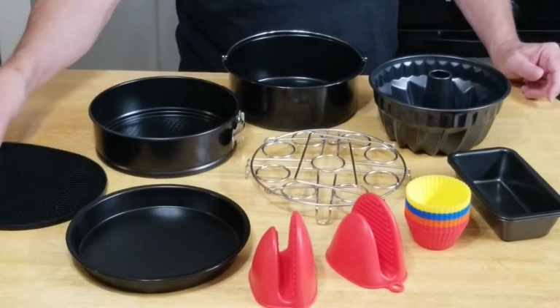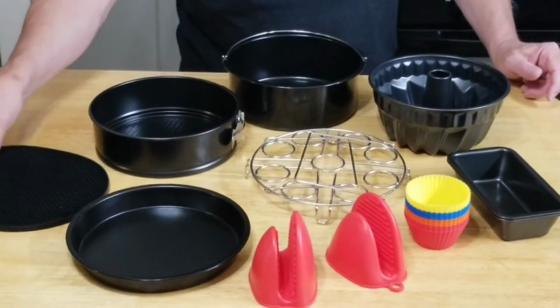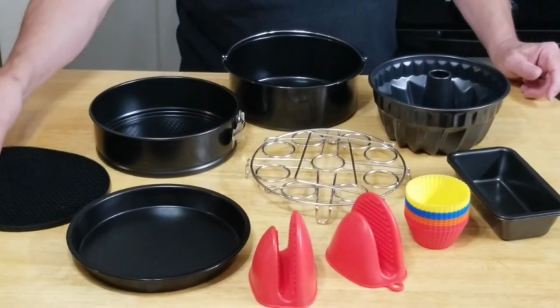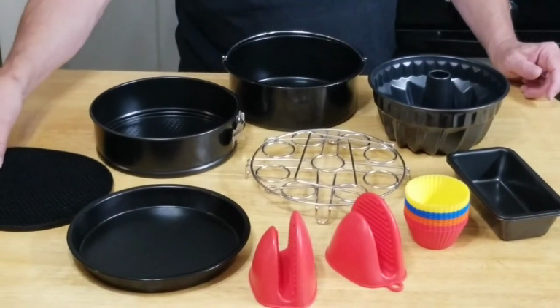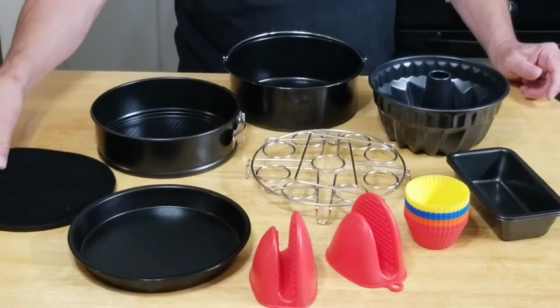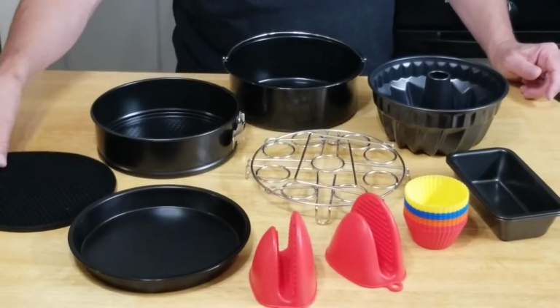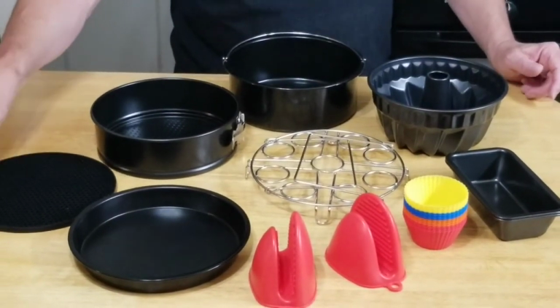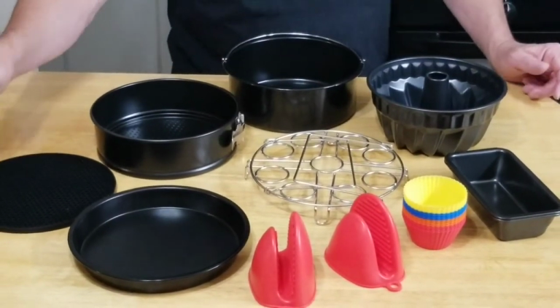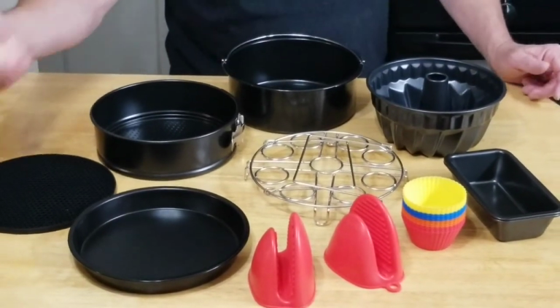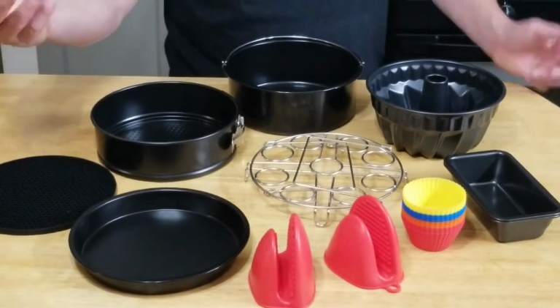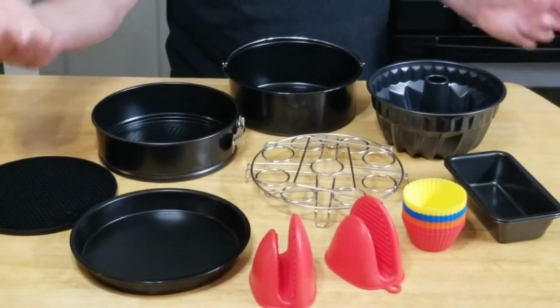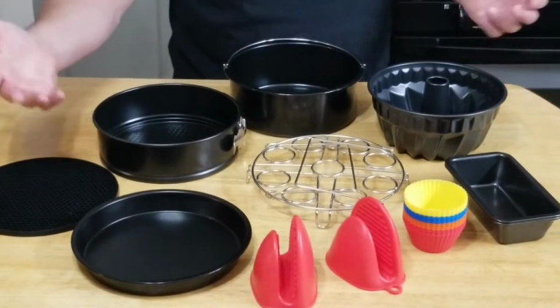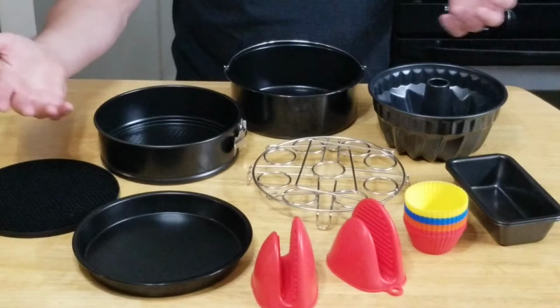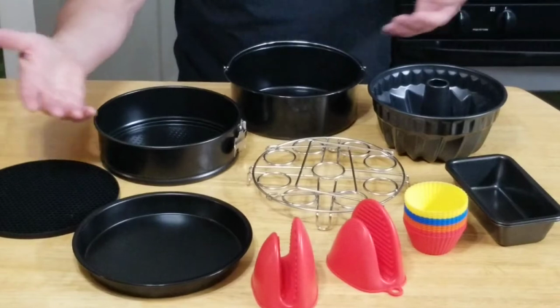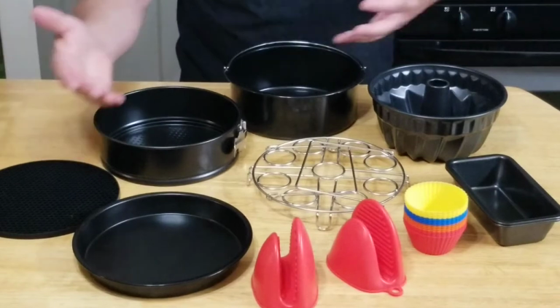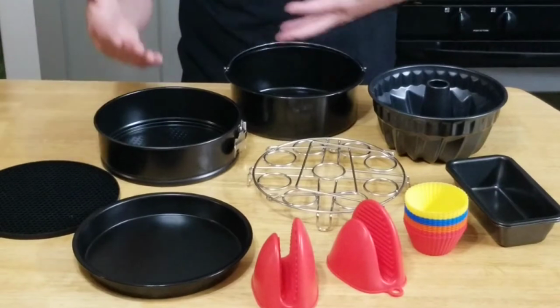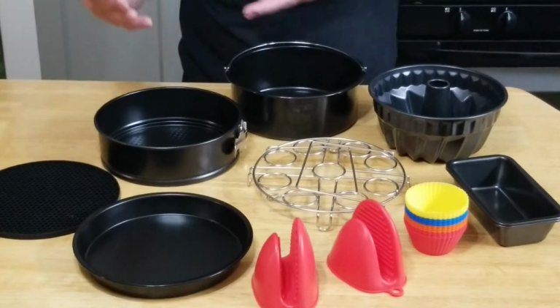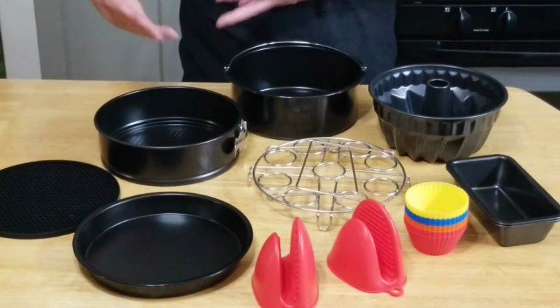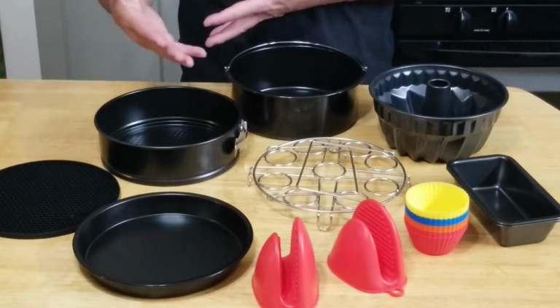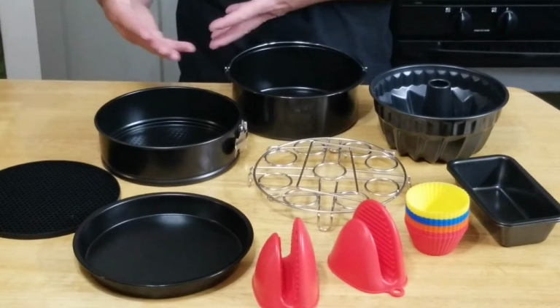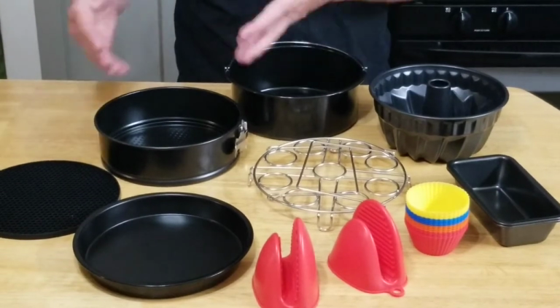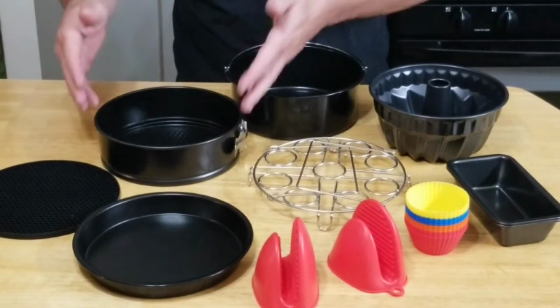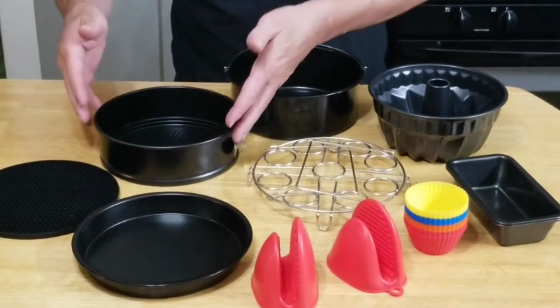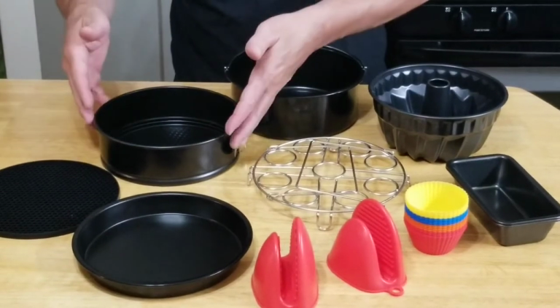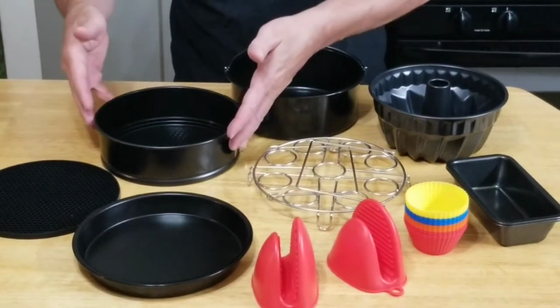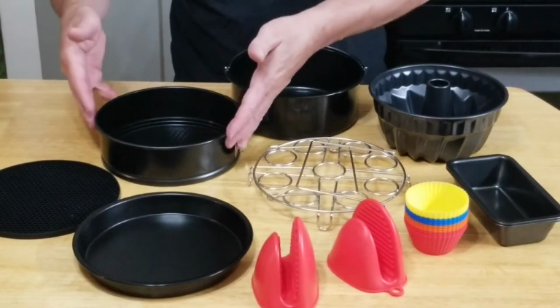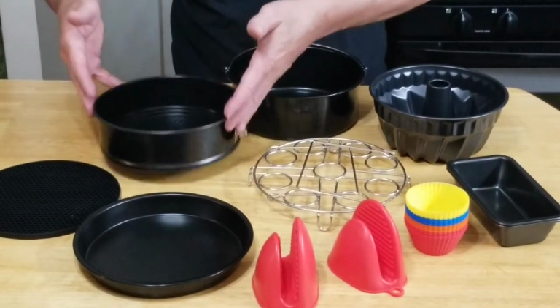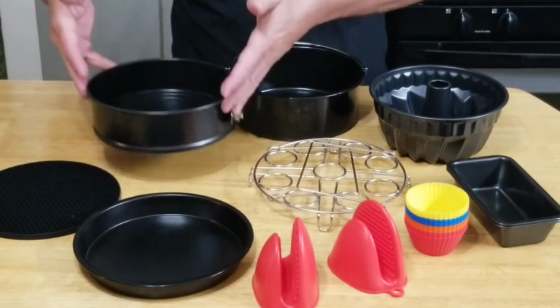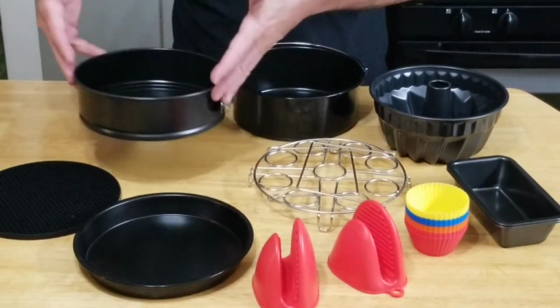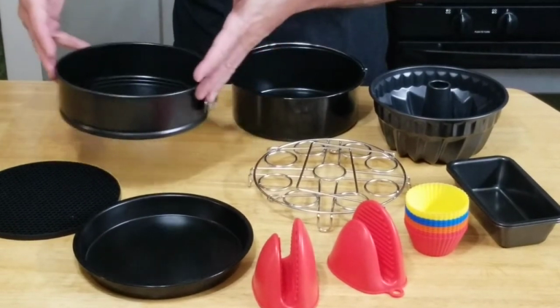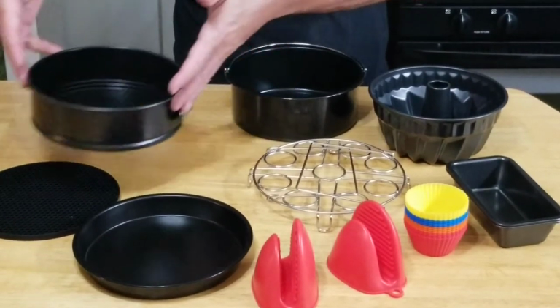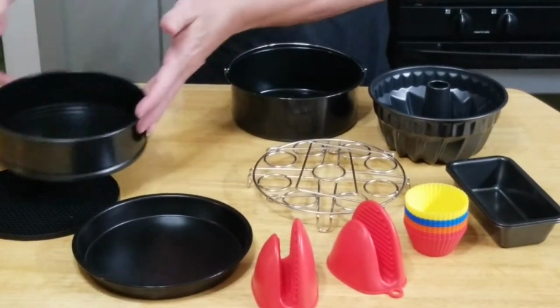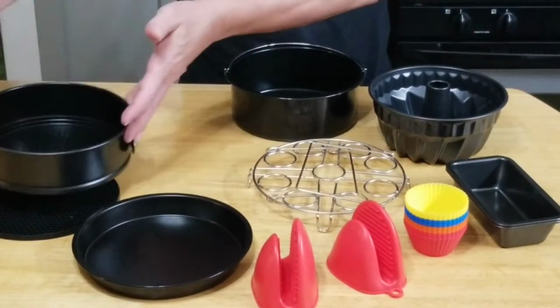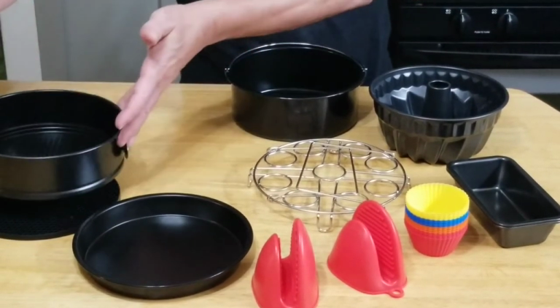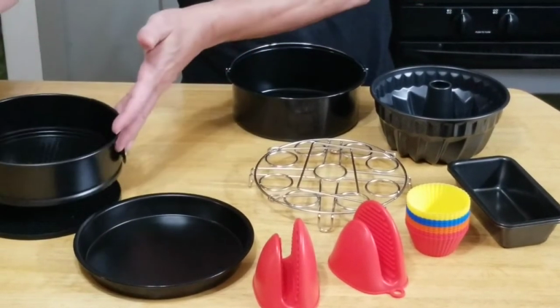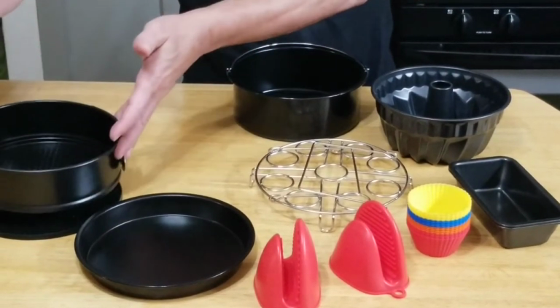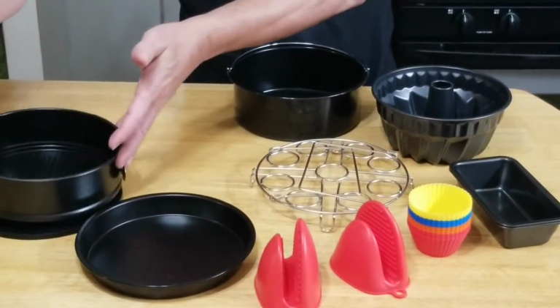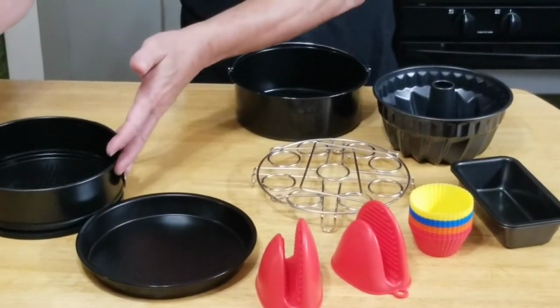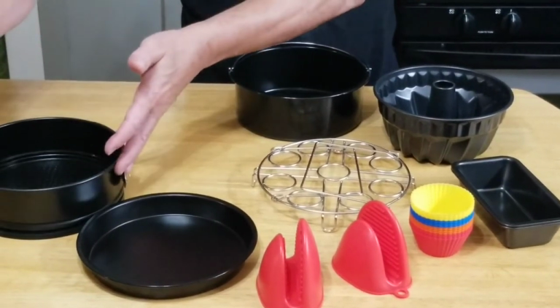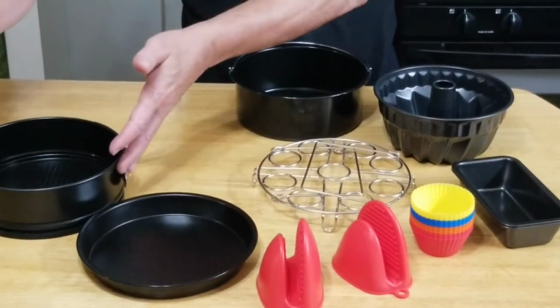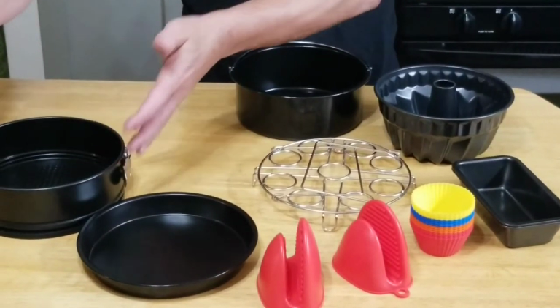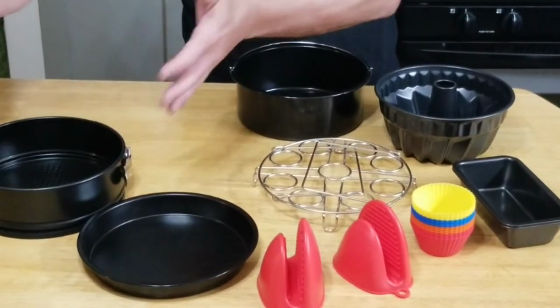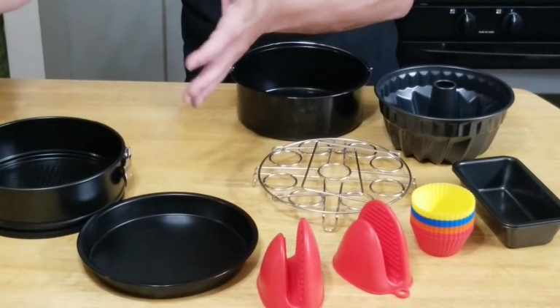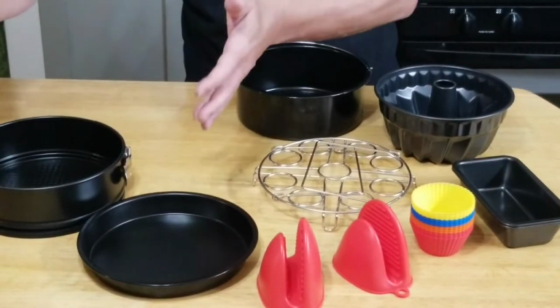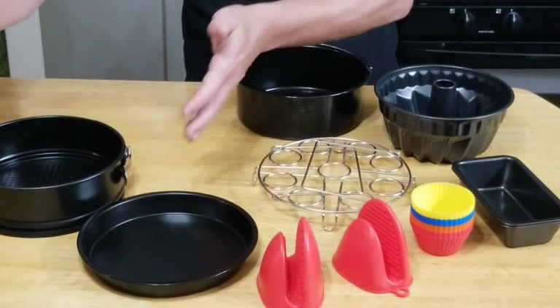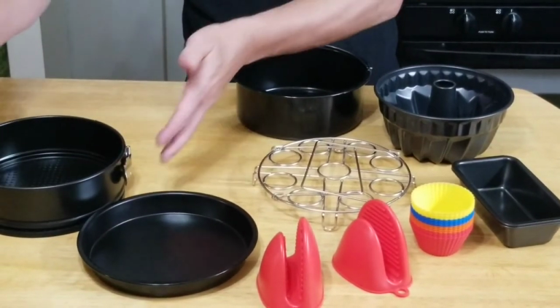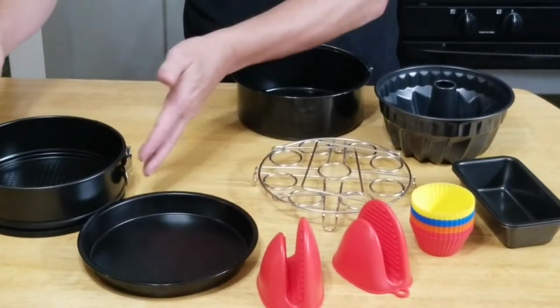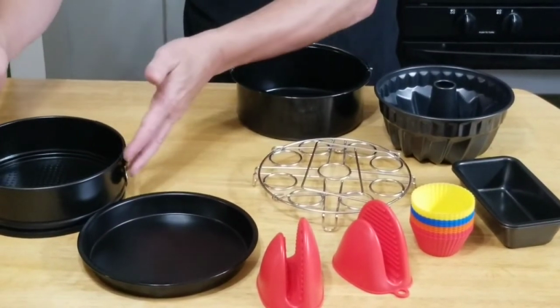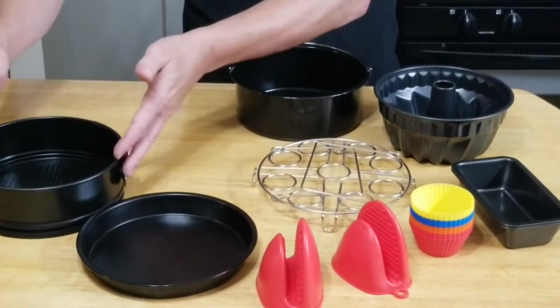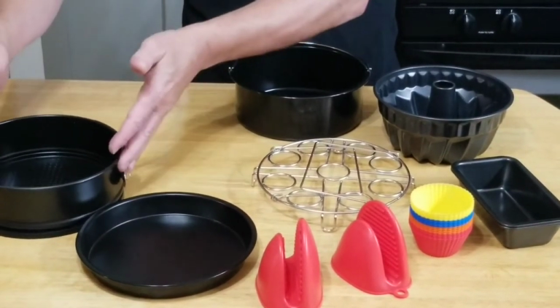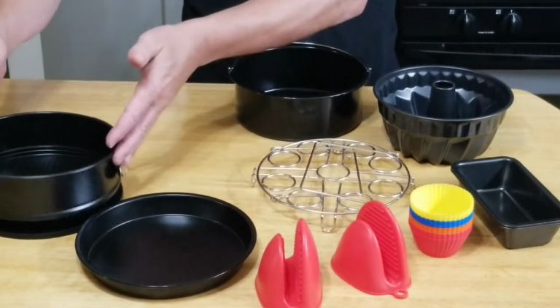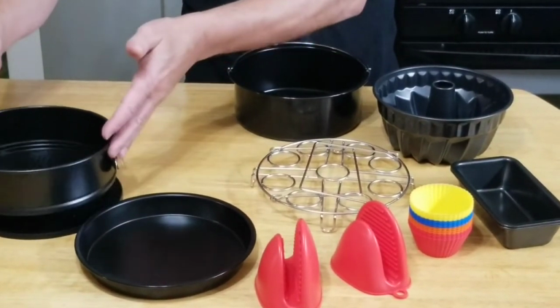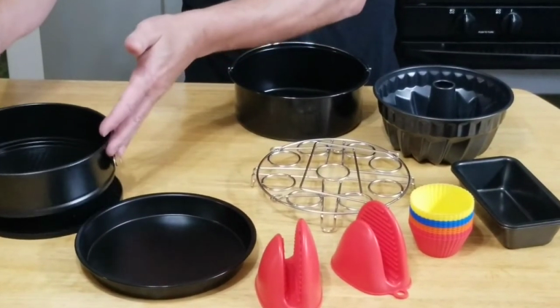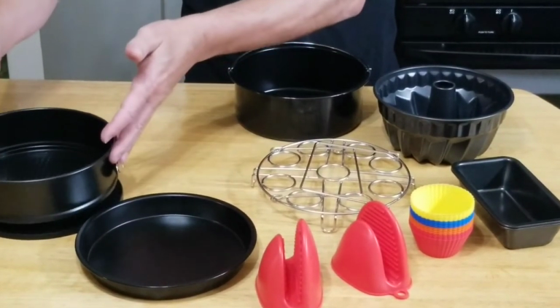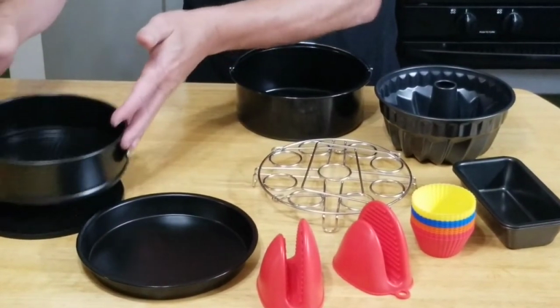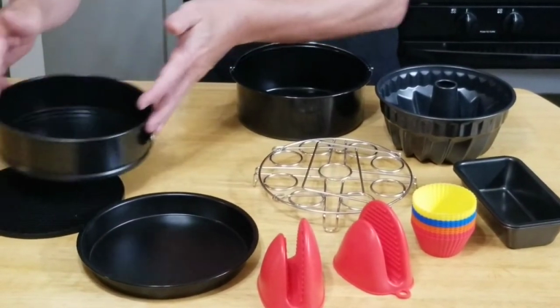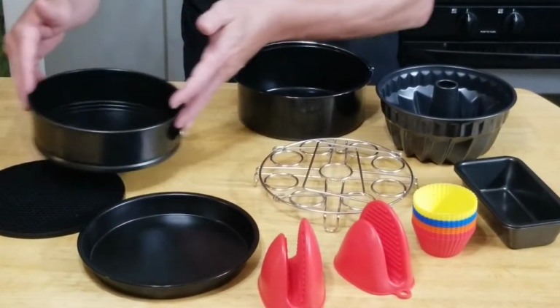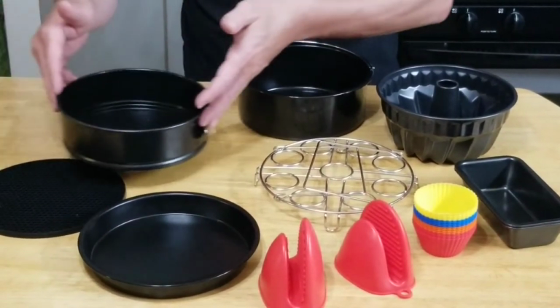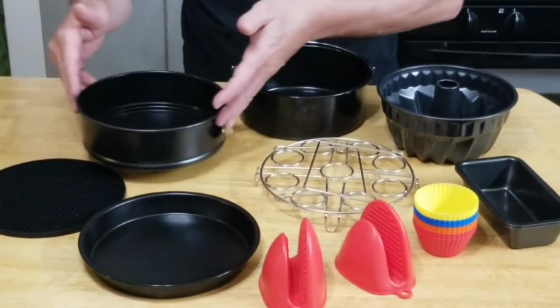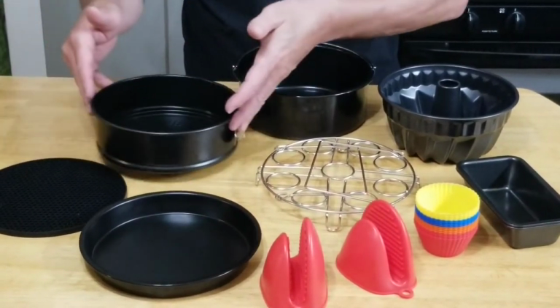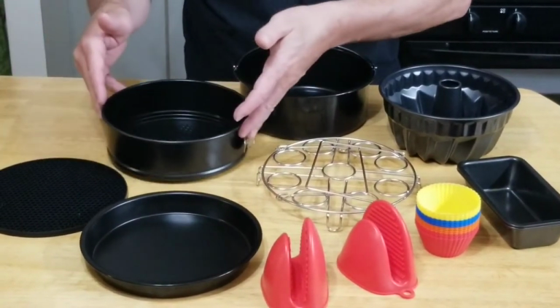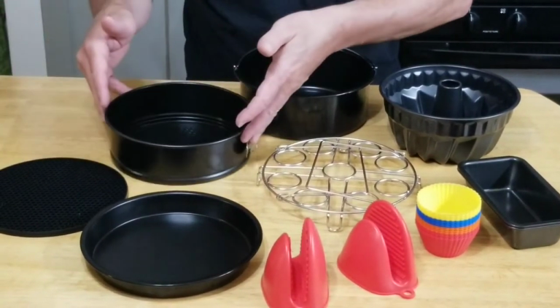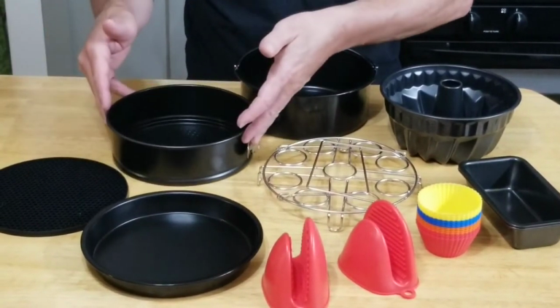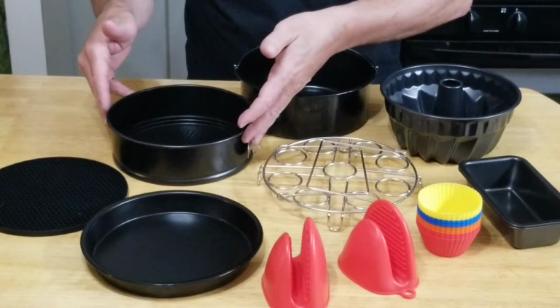You get a silicone mat. This is great when you take one of these hot items out — set it right on there and you don't burn your counter.